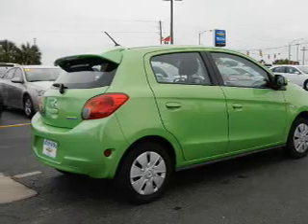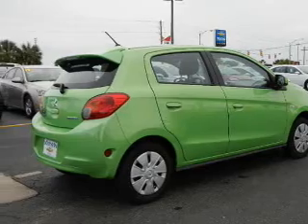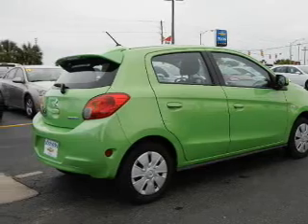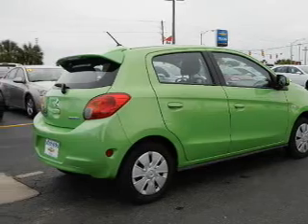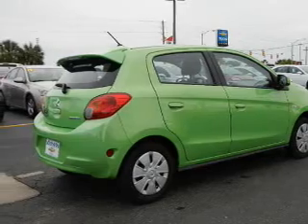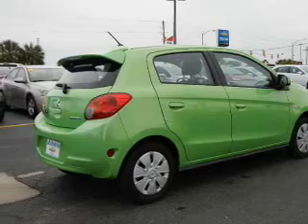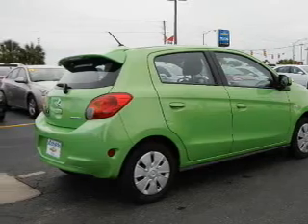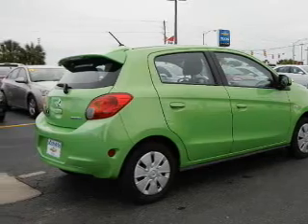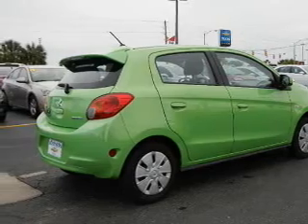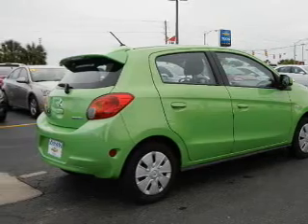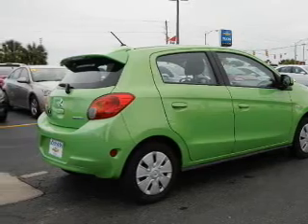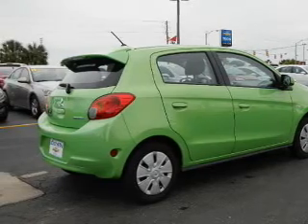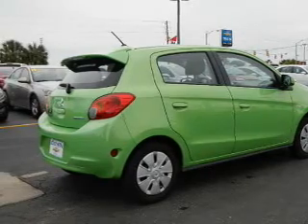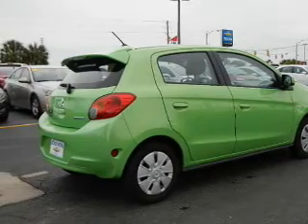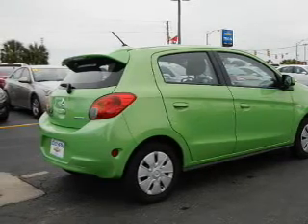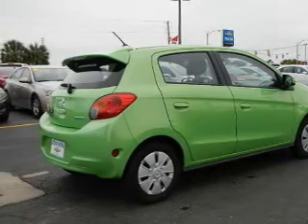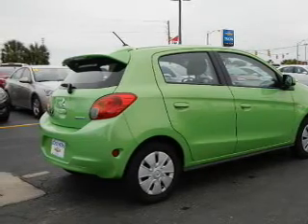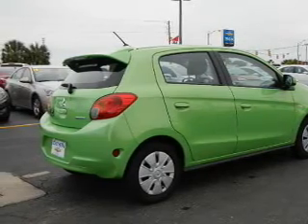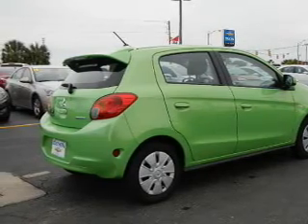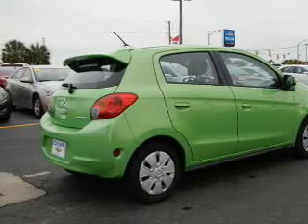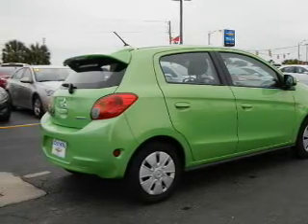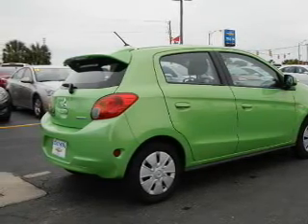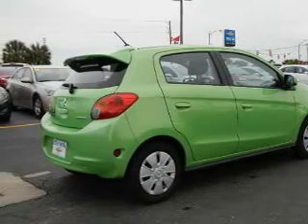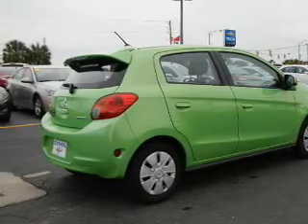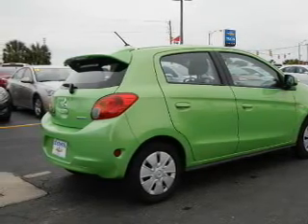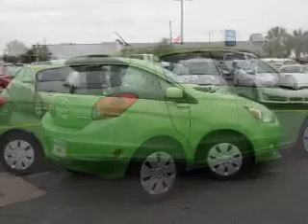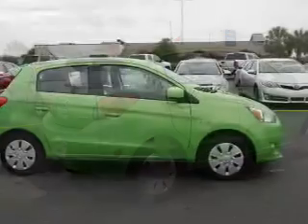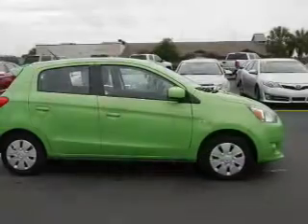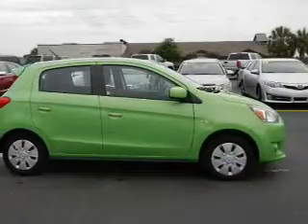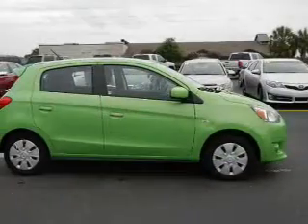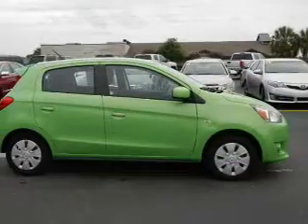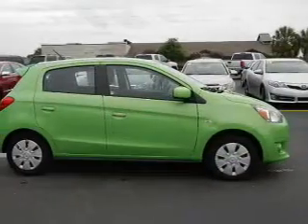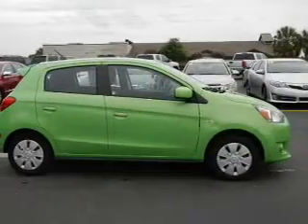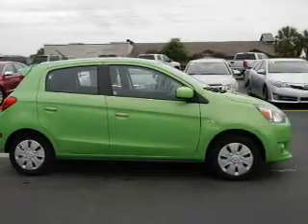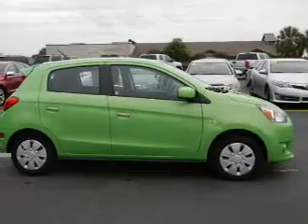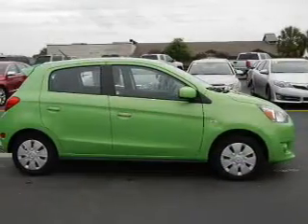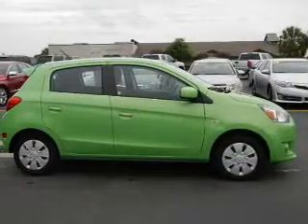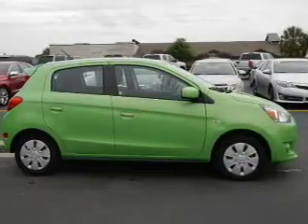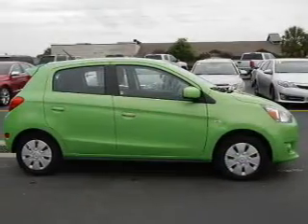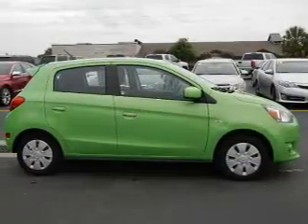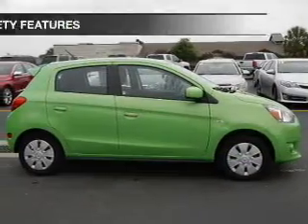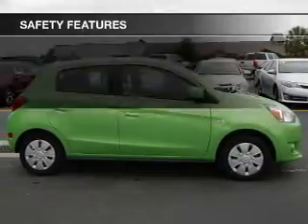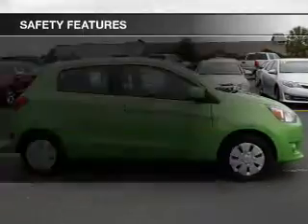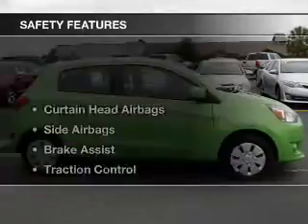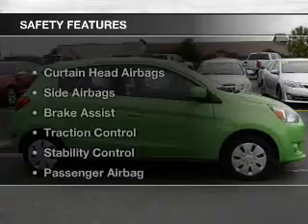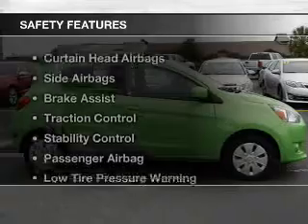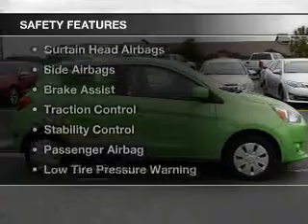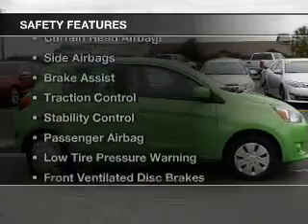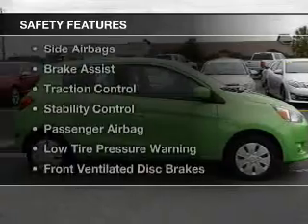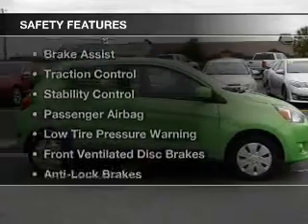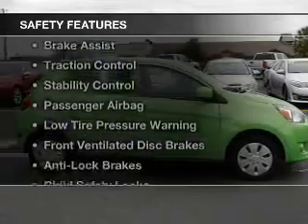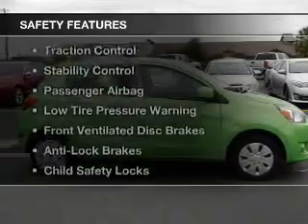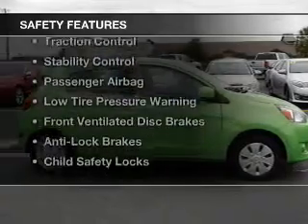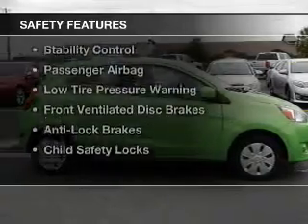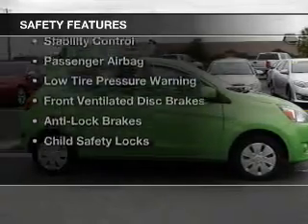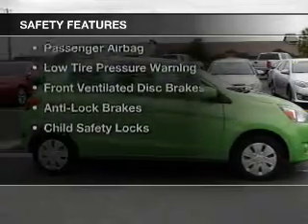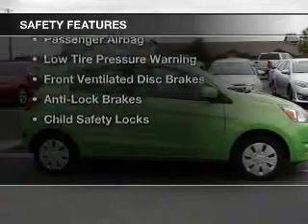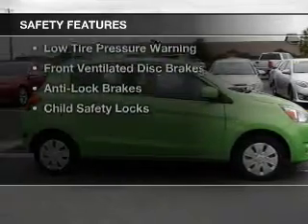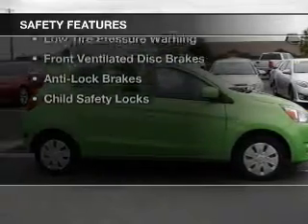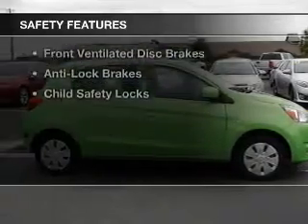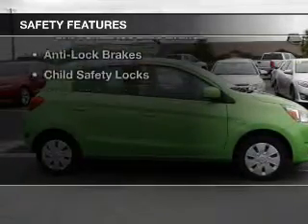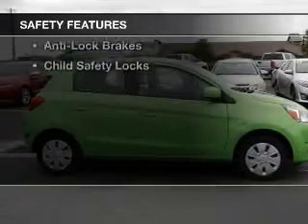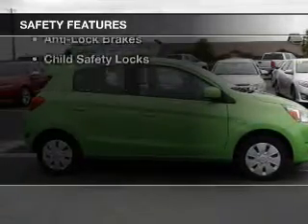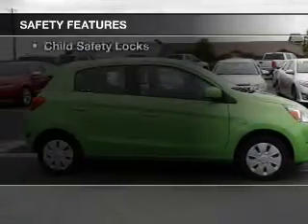Additional features include a trip computer, an MP3 player, privacy glass, air conditioning, and power windows. Safety was made a priority with these features.